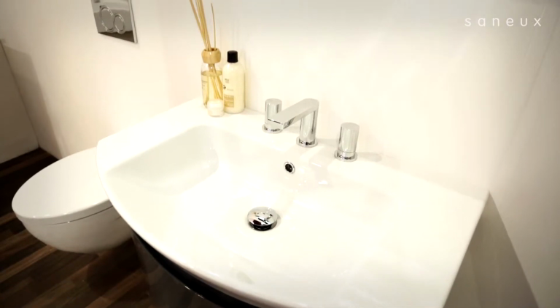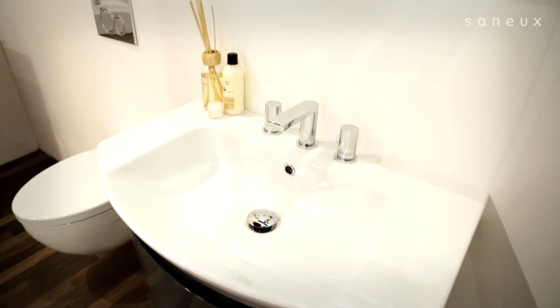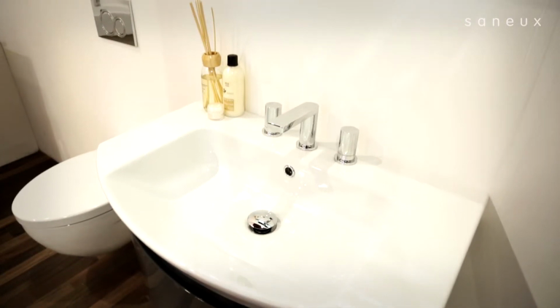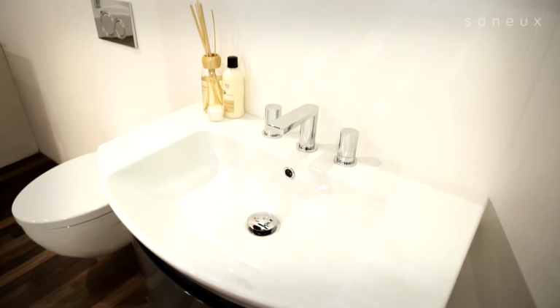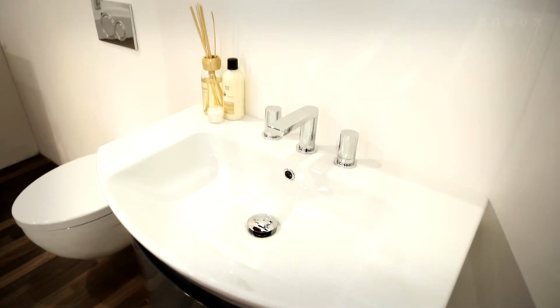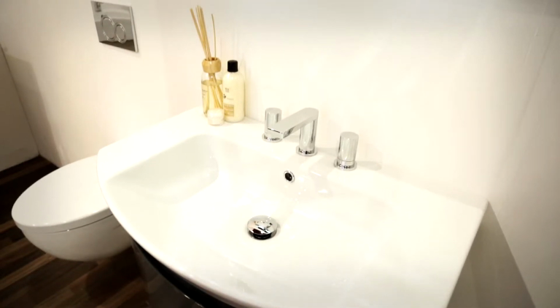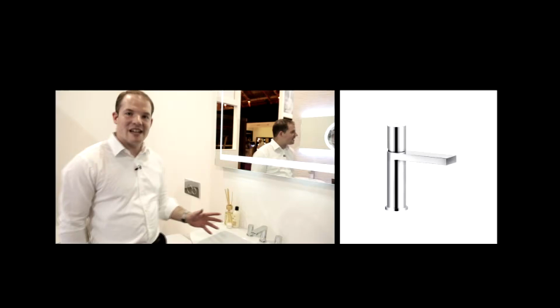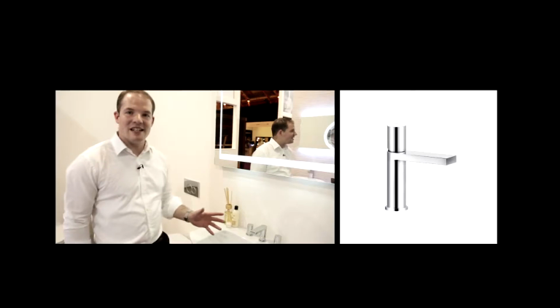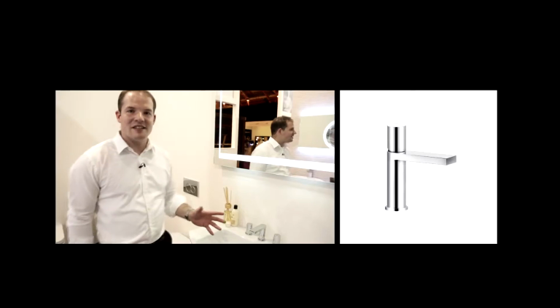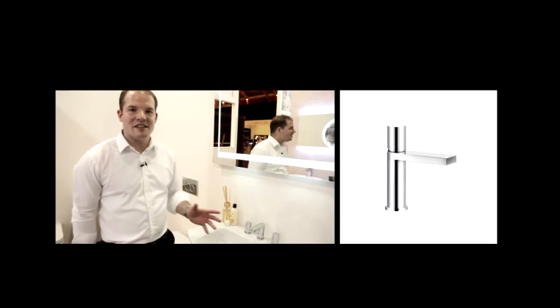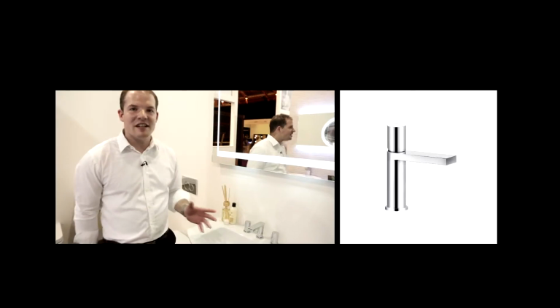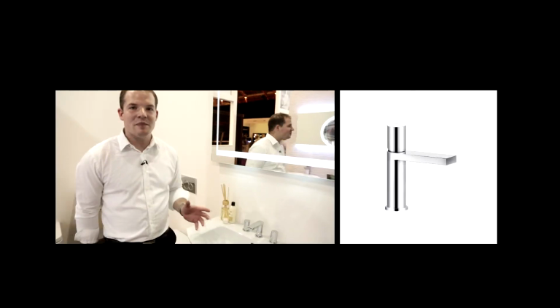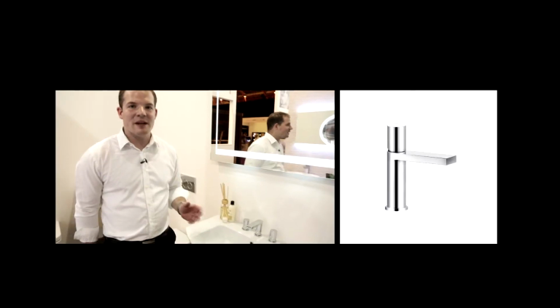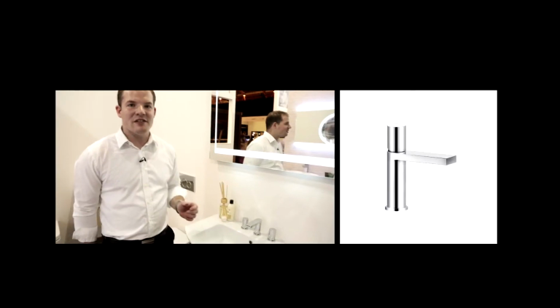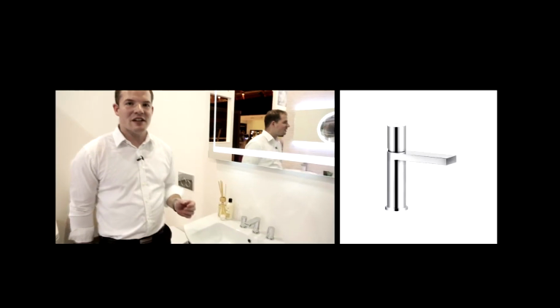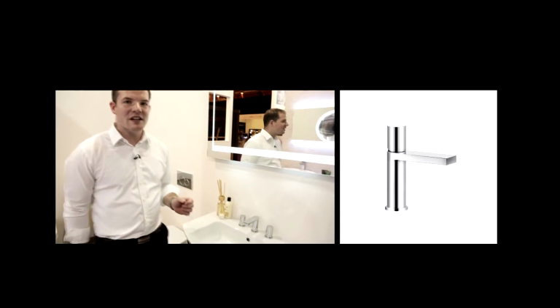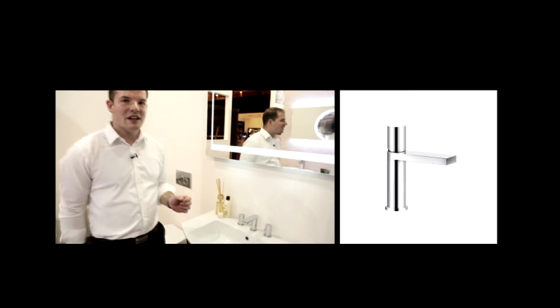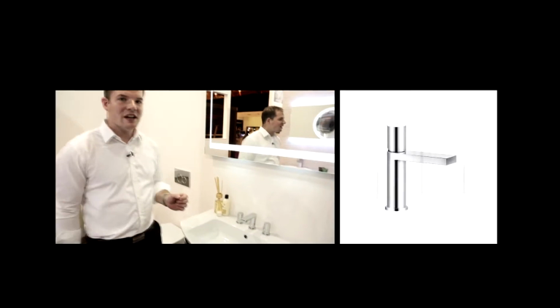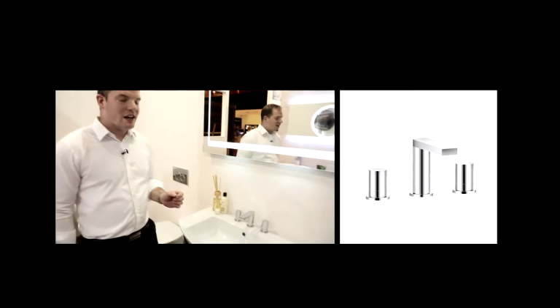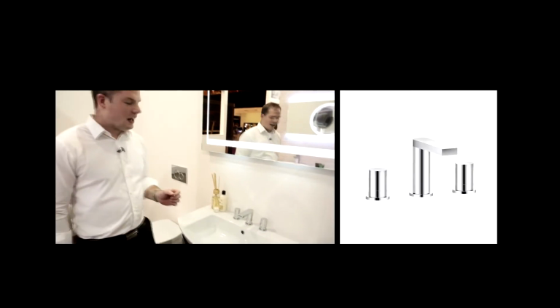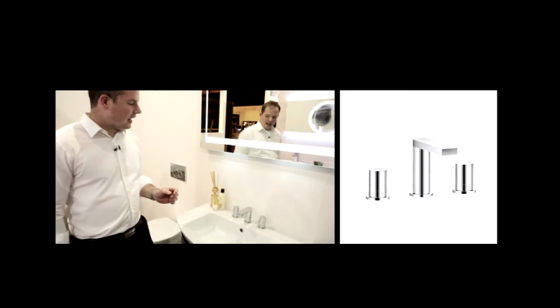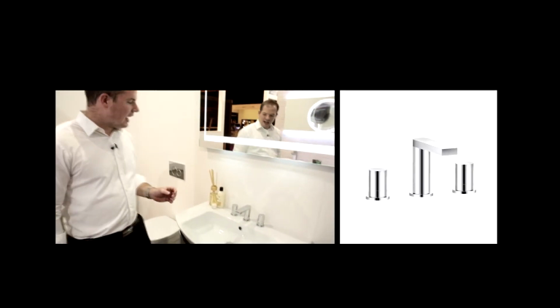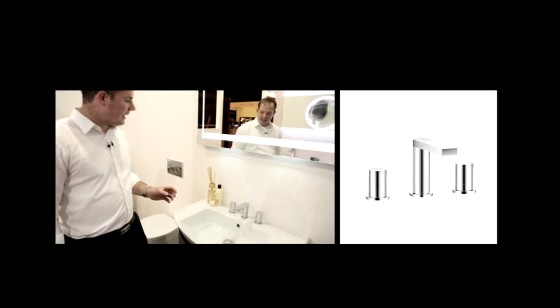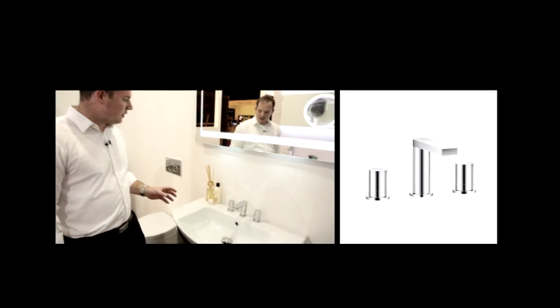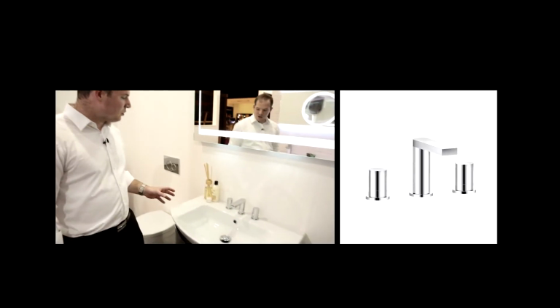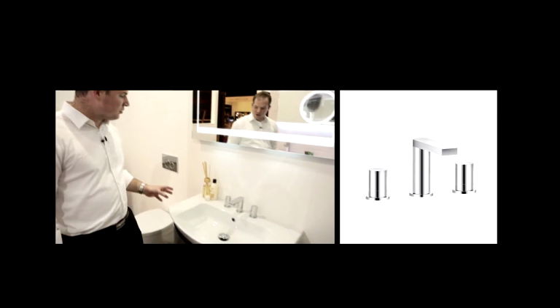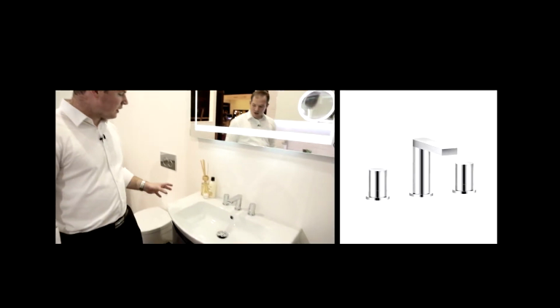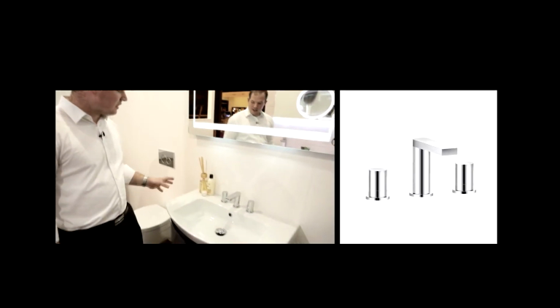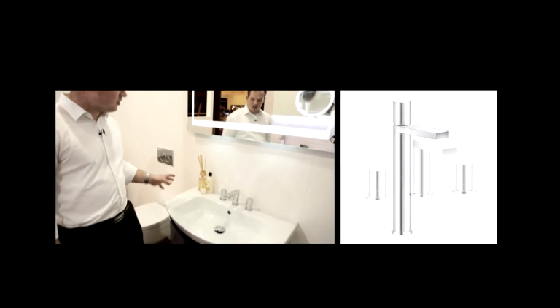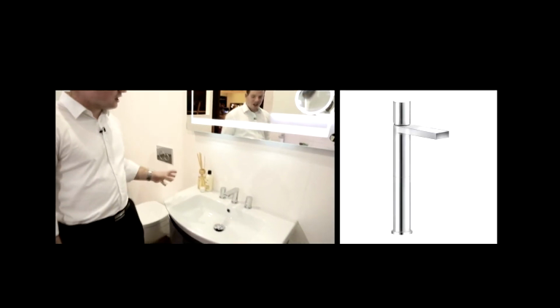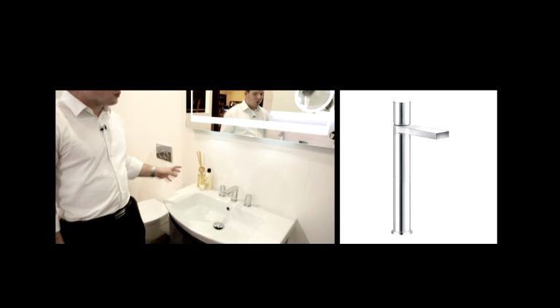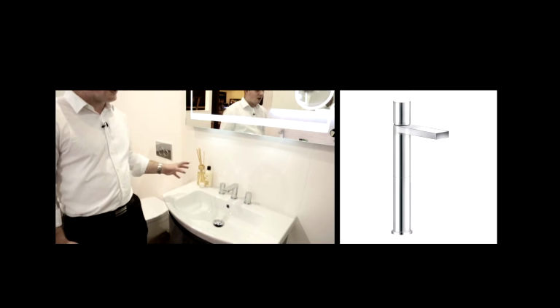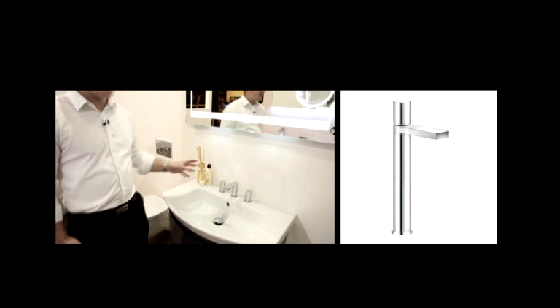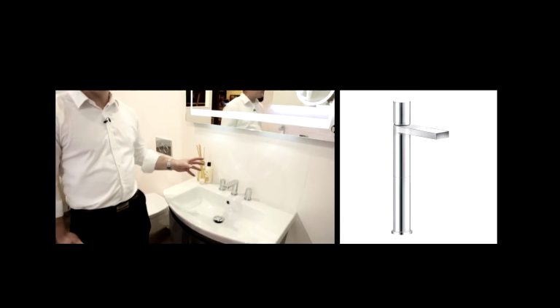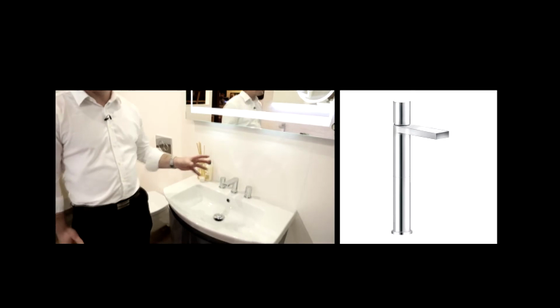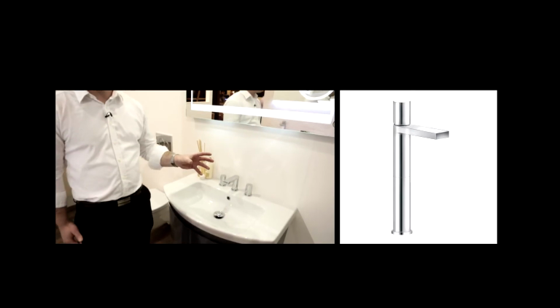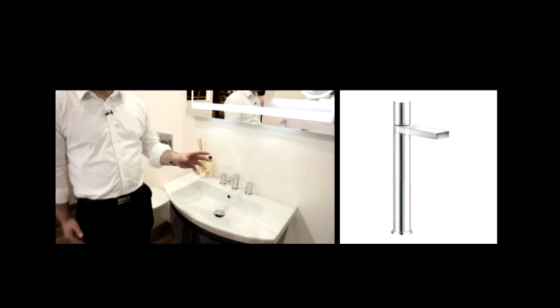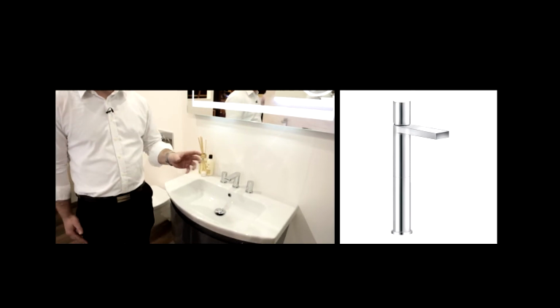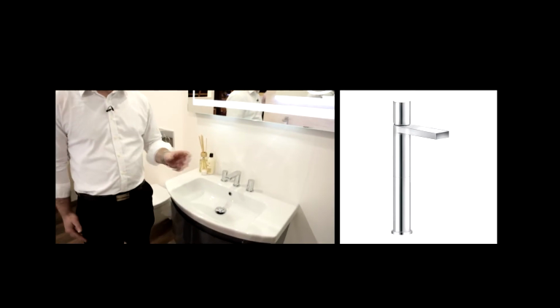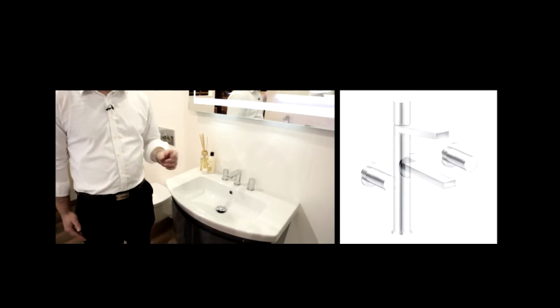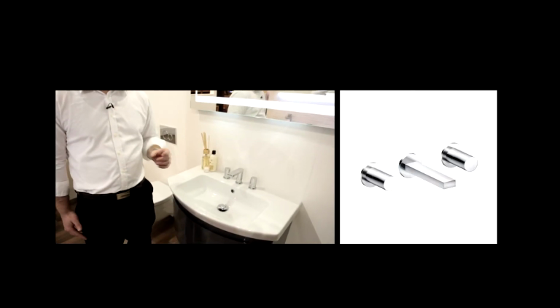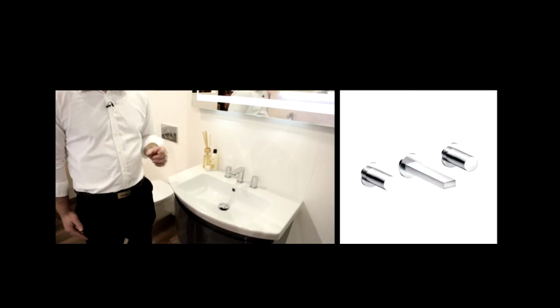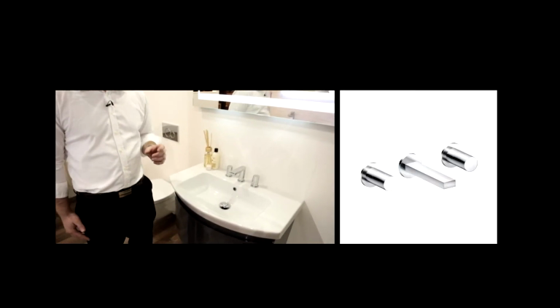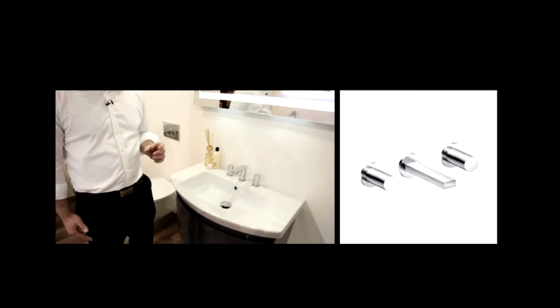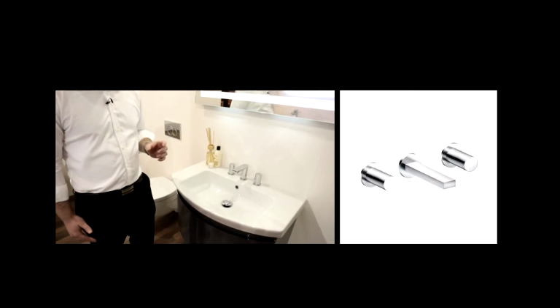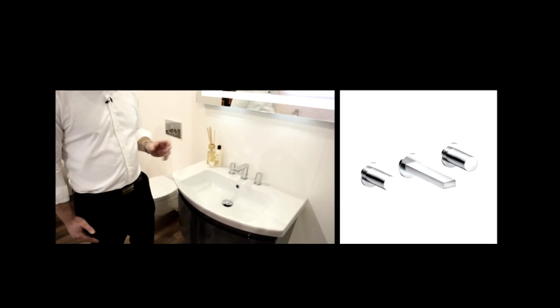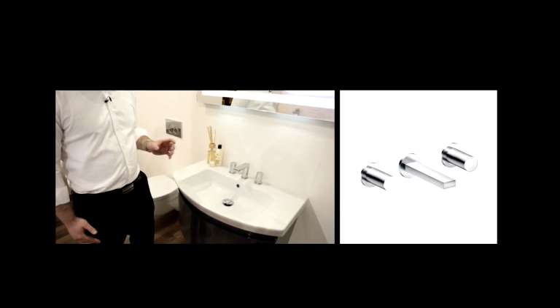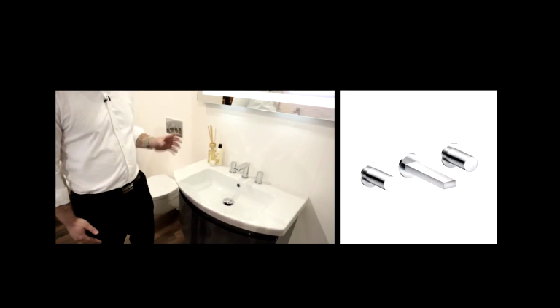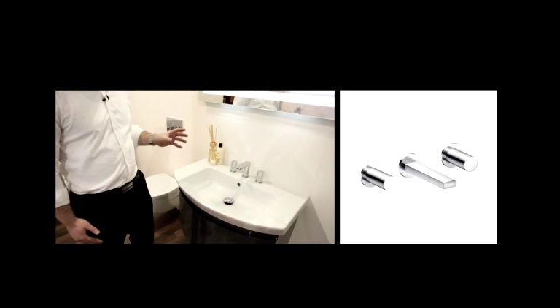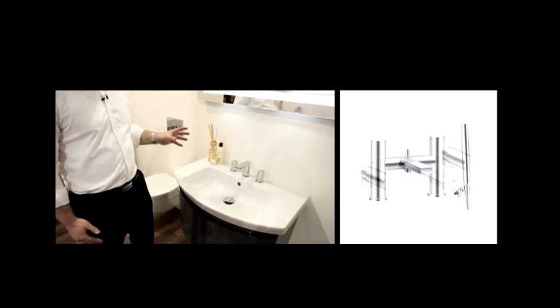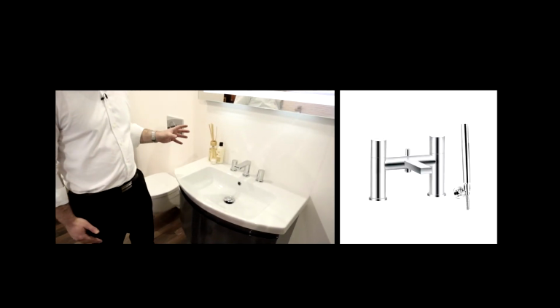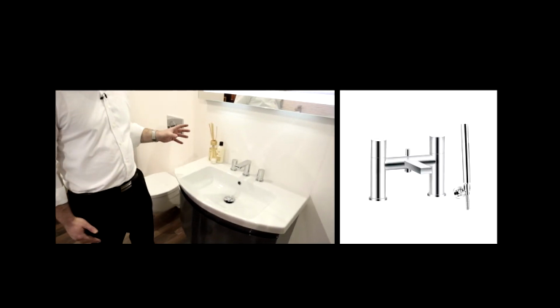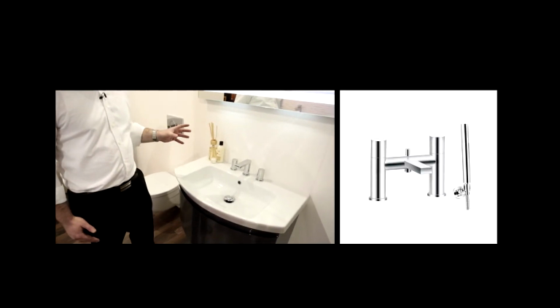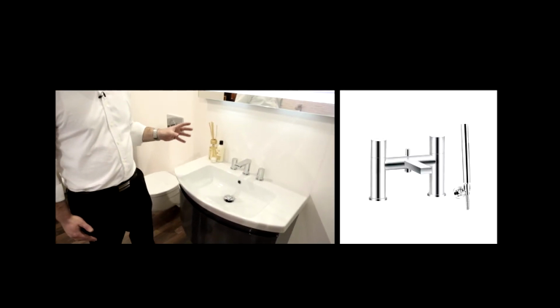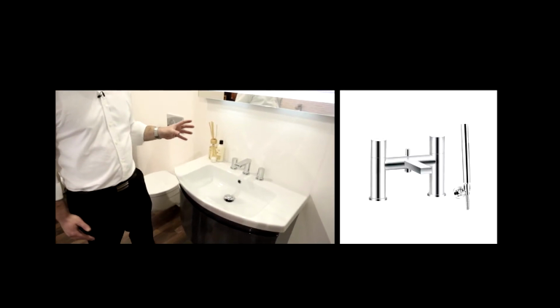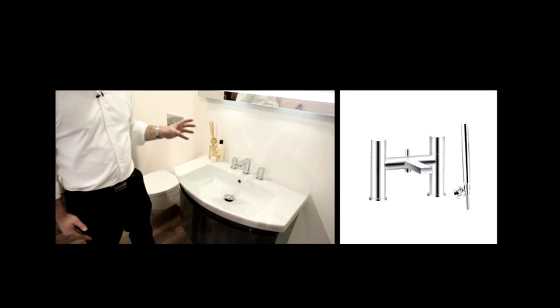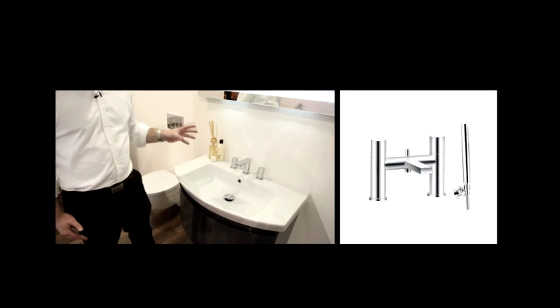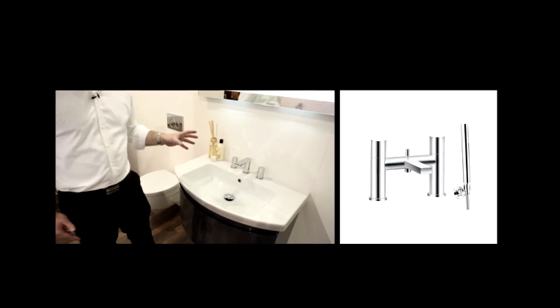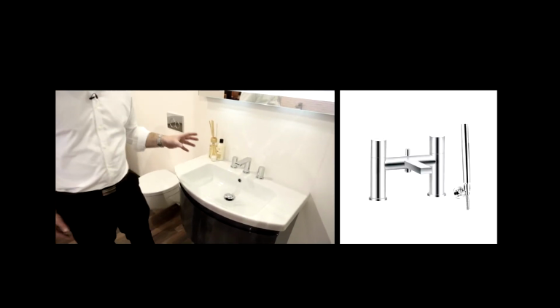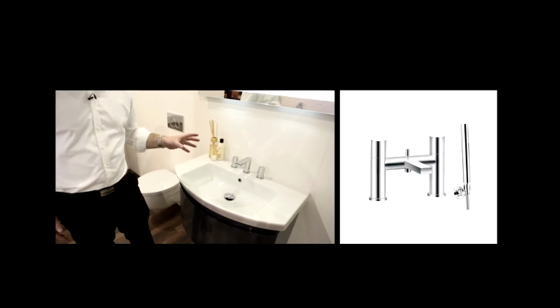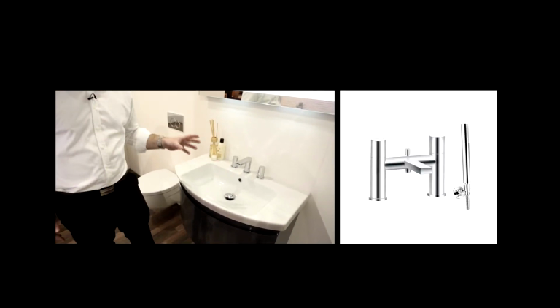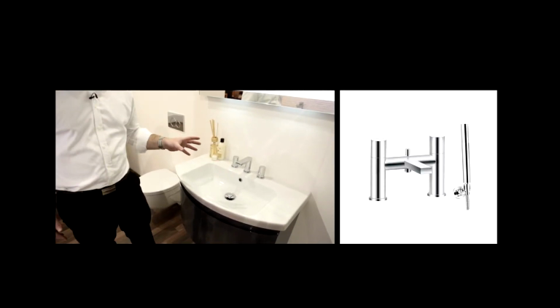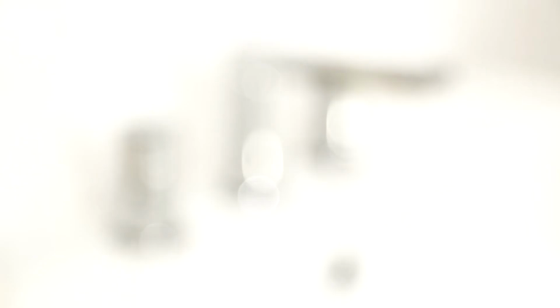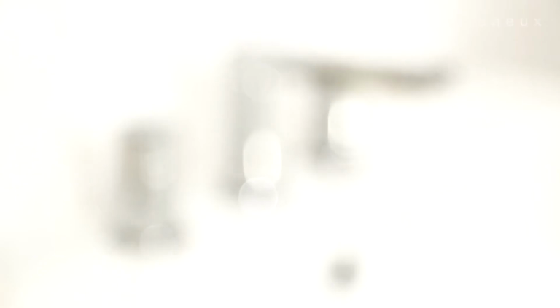The range of brassware is complete with short, tall and wall-mounted basin mixers, along with a matching deck-mounted BSM.